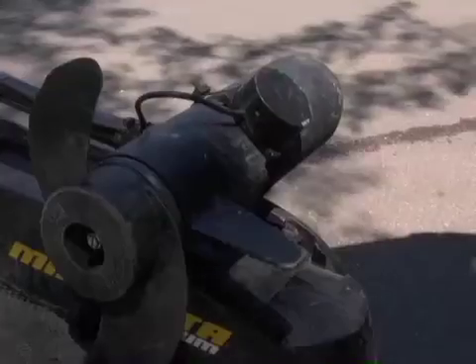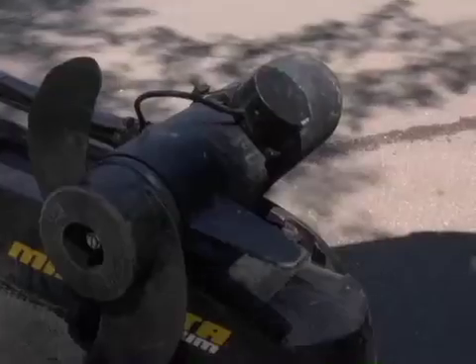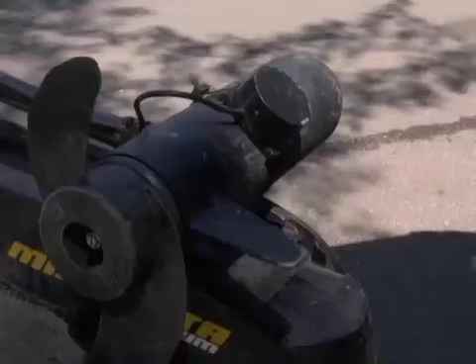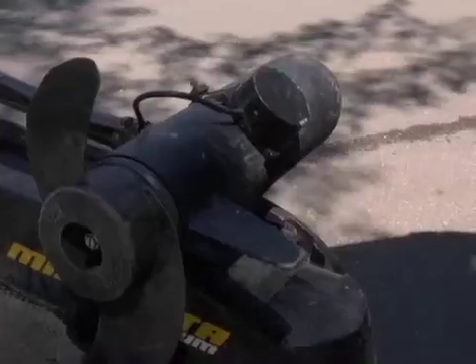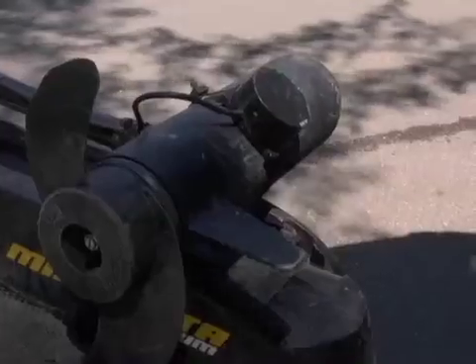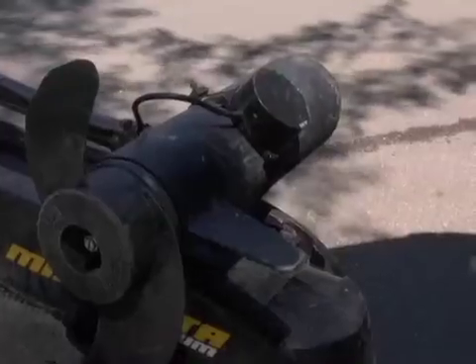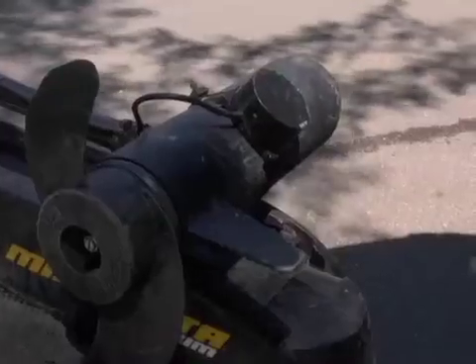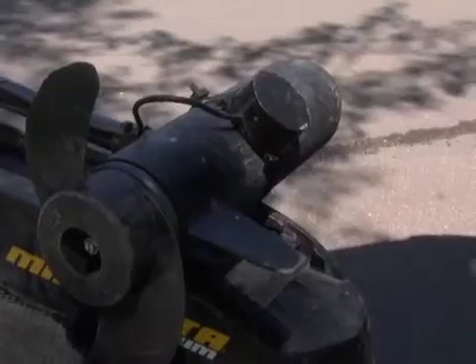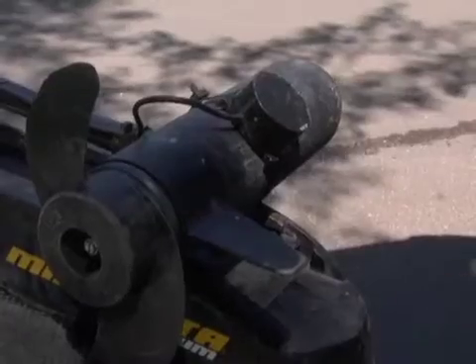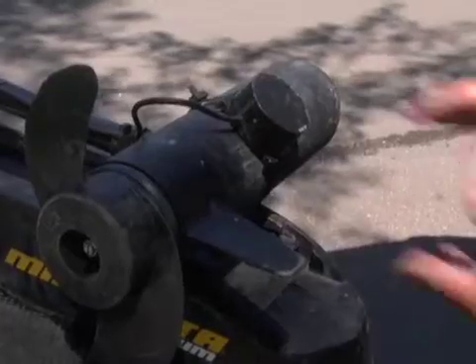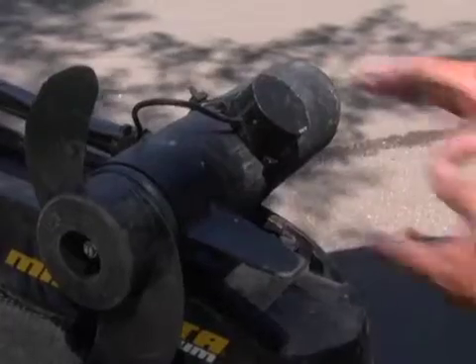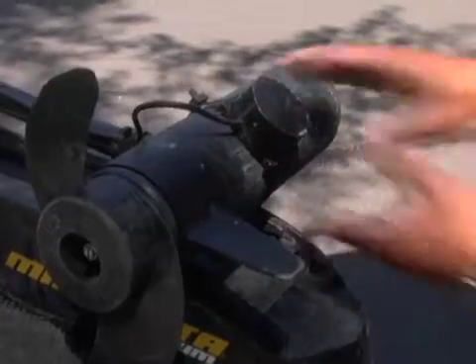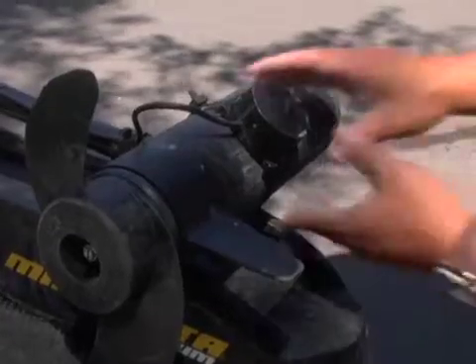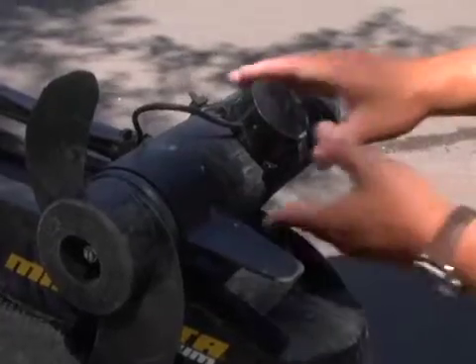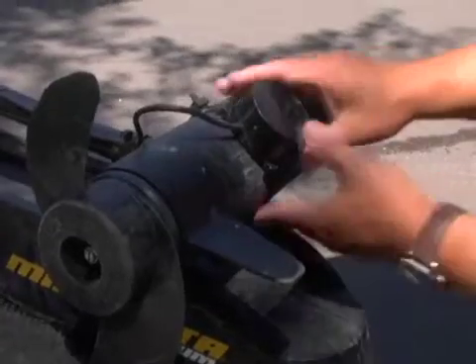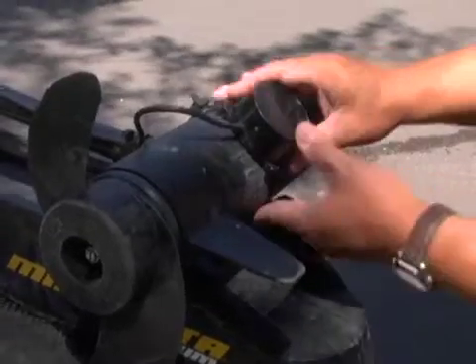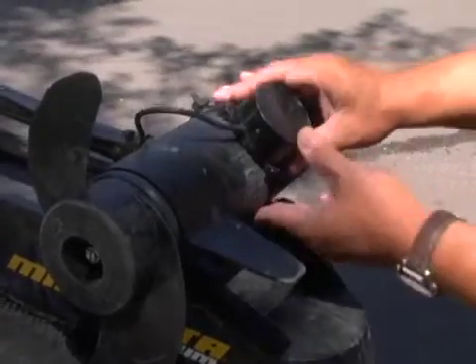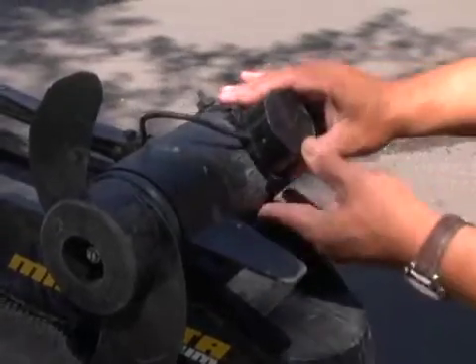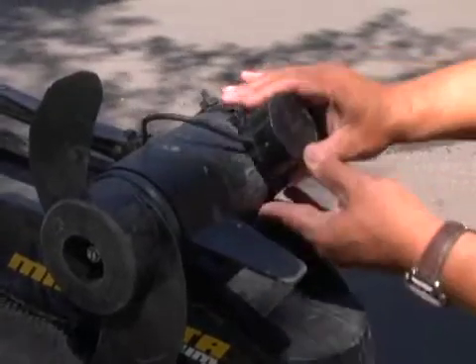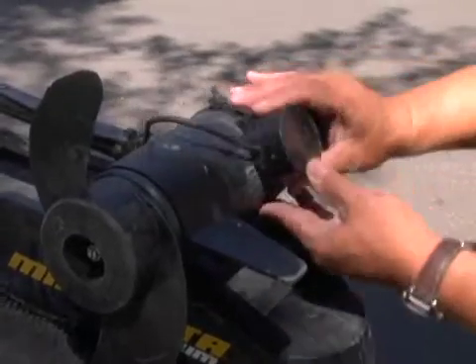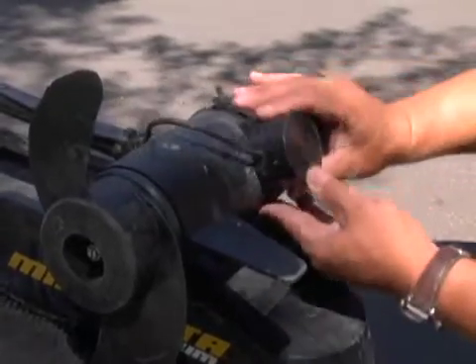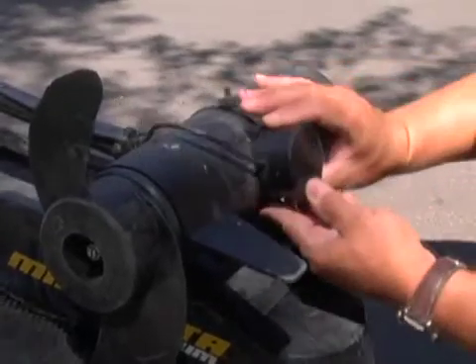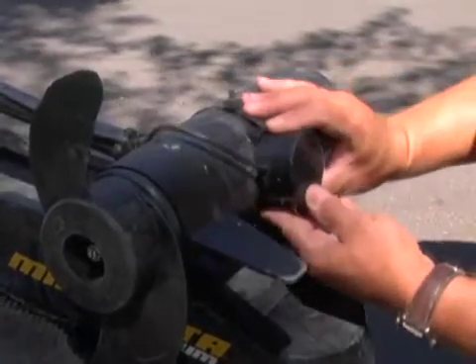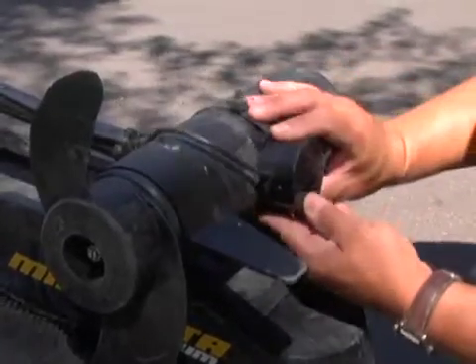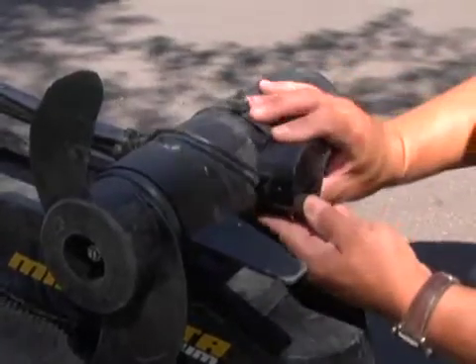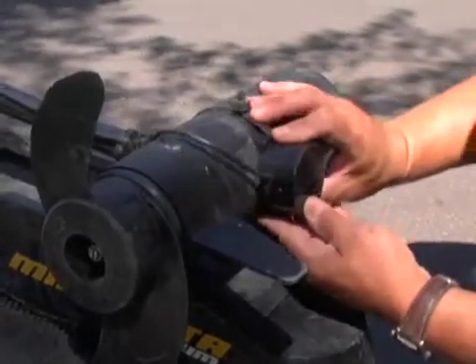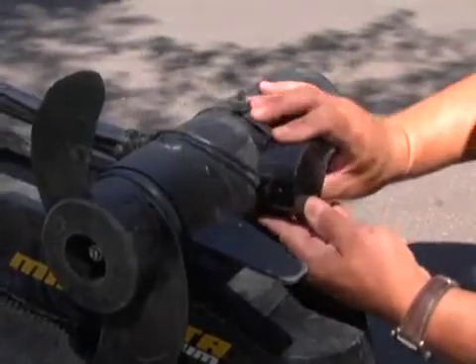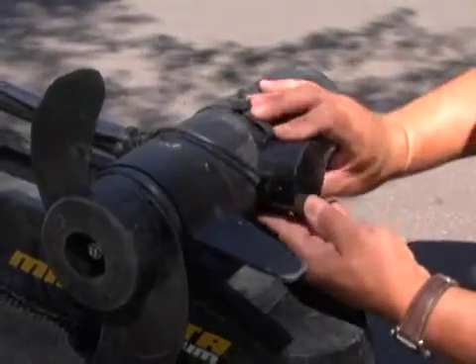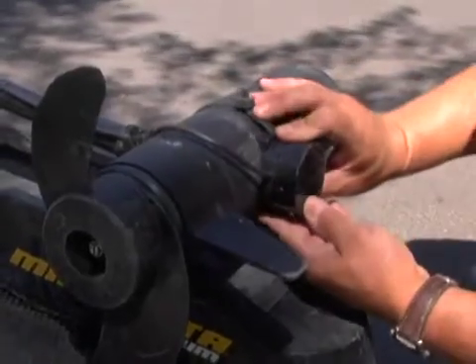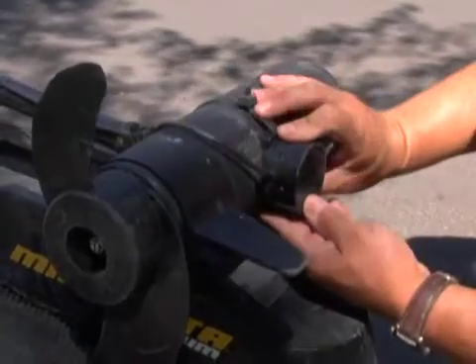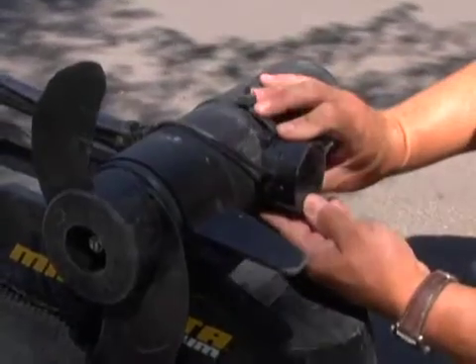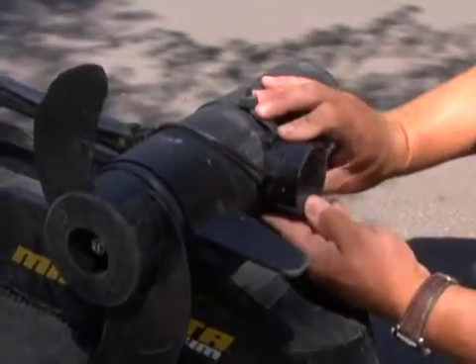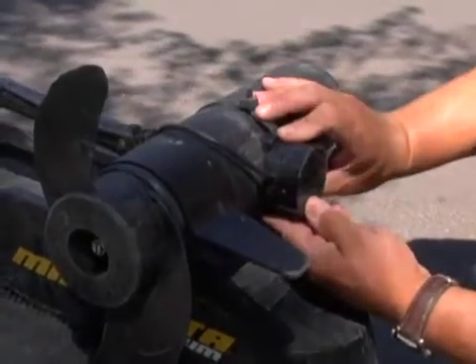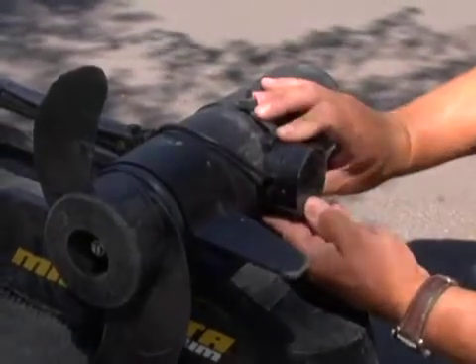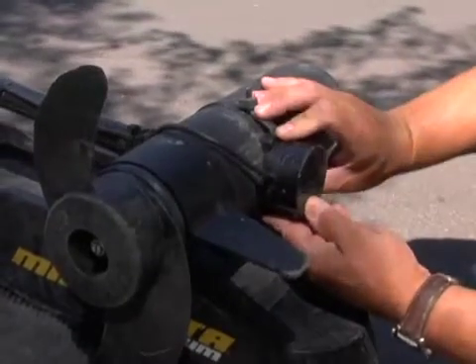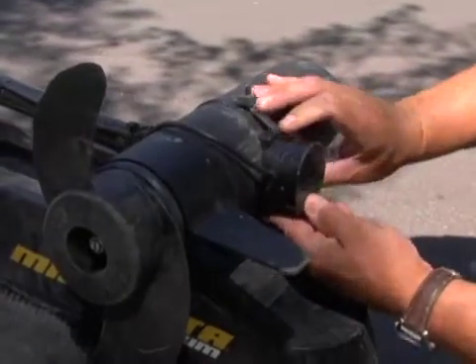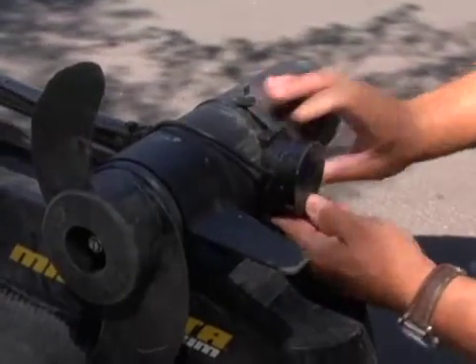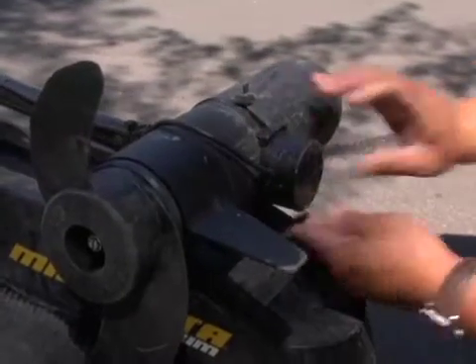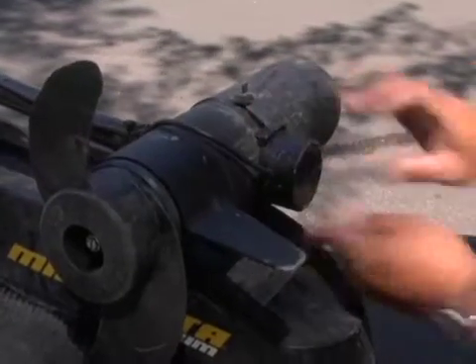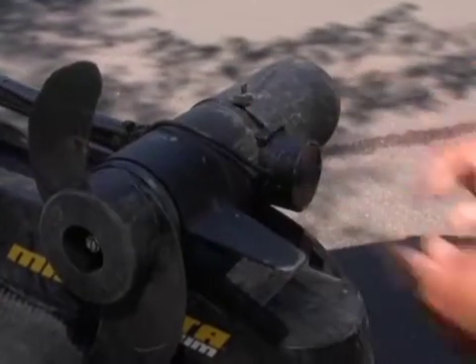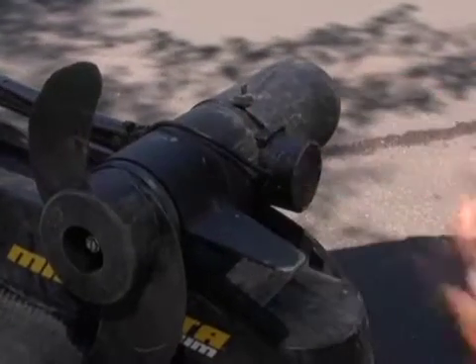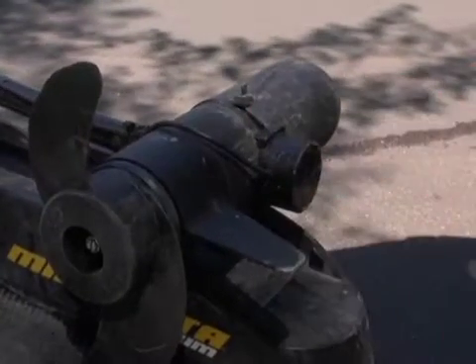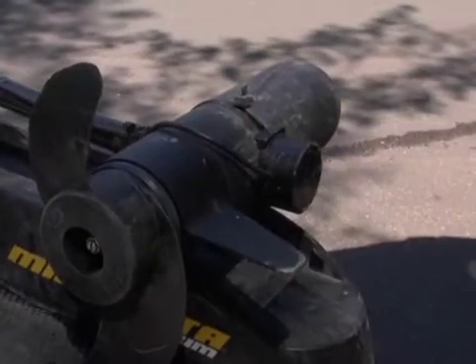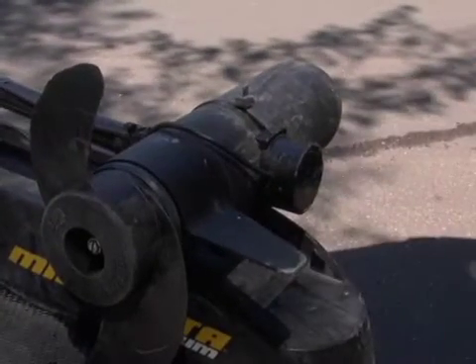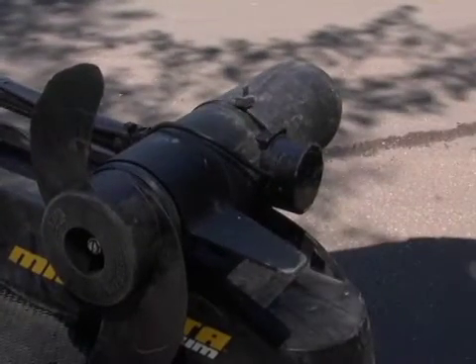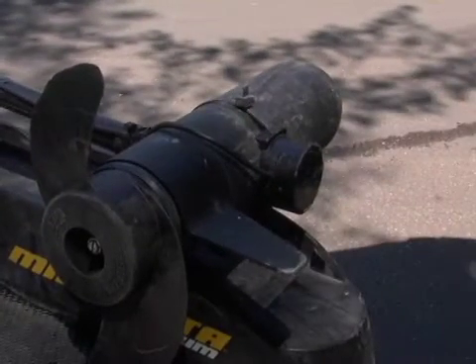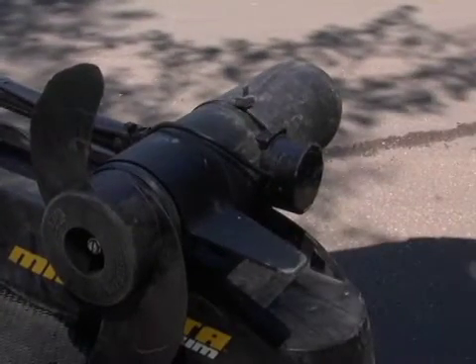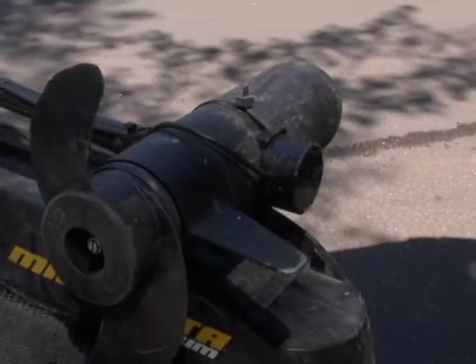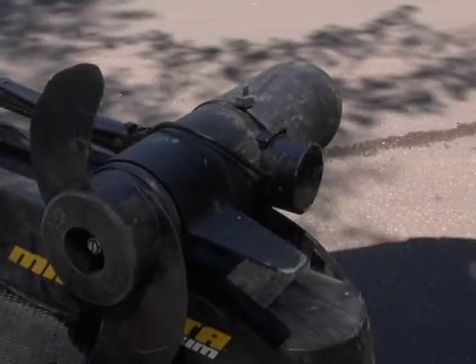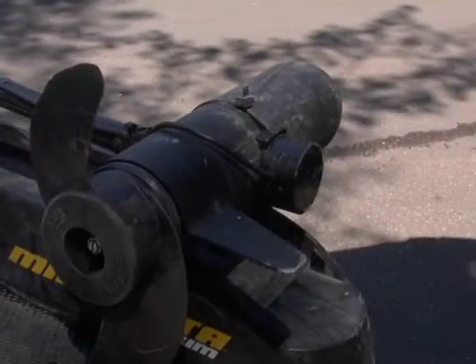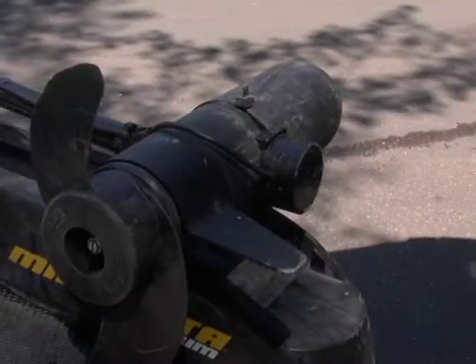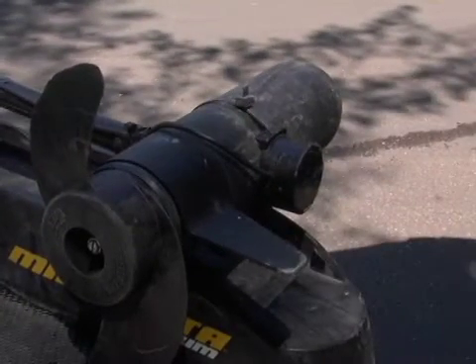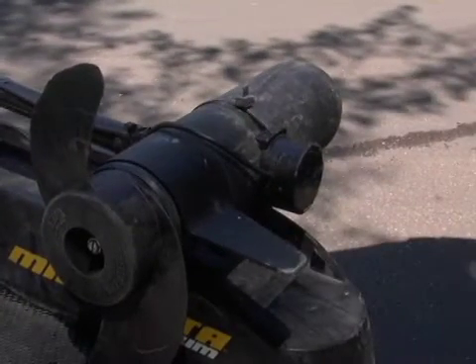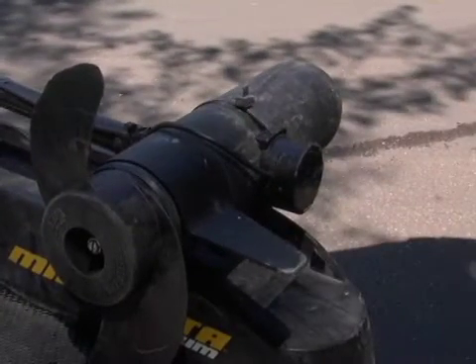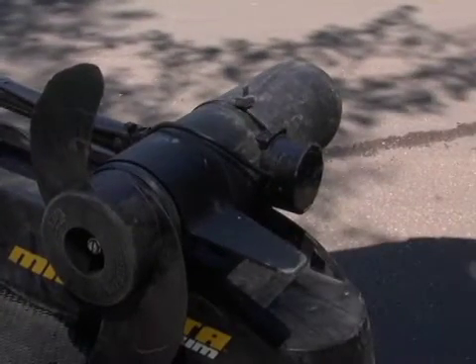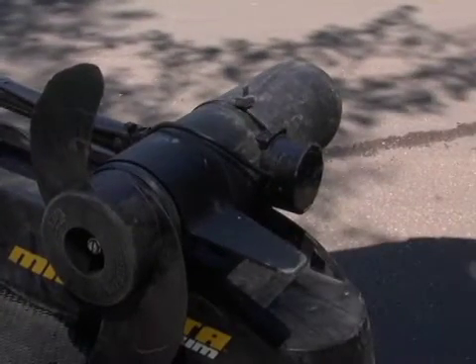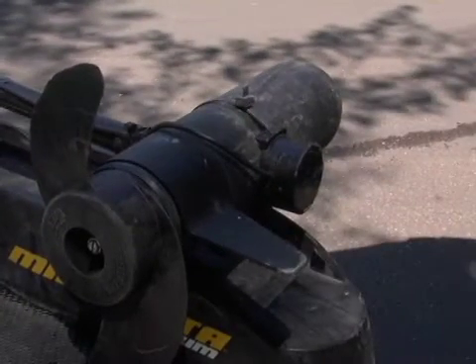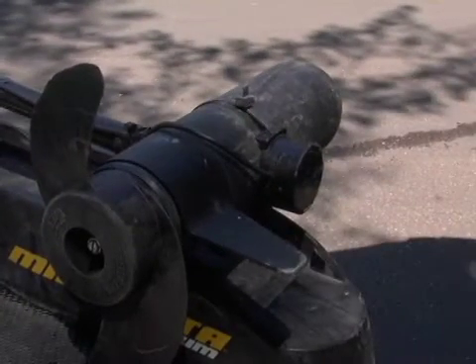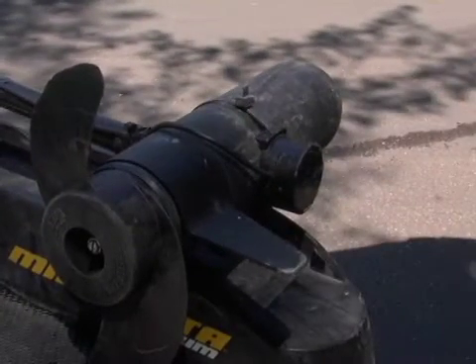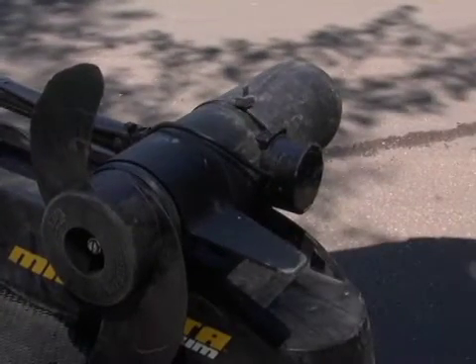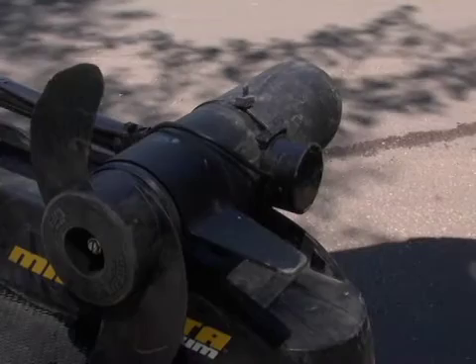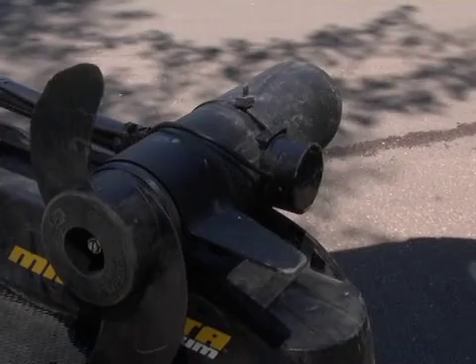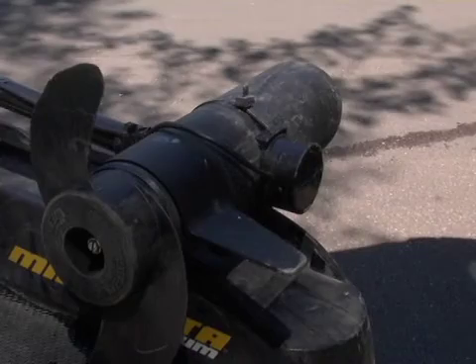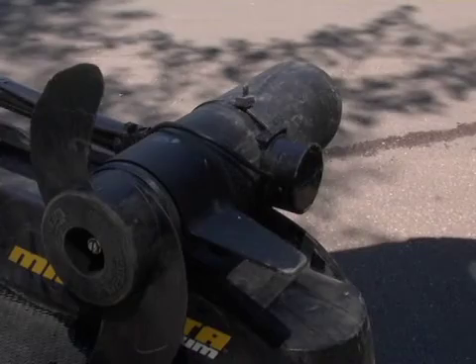Also, for externally mounted transducers, be sure to adjust it properly so it can give you accurate readings.